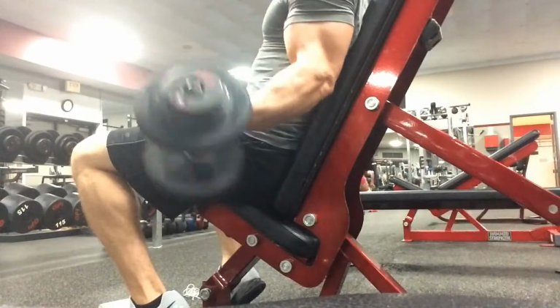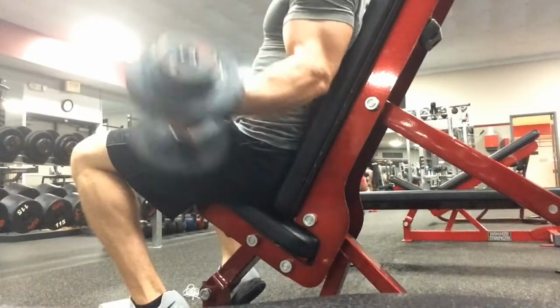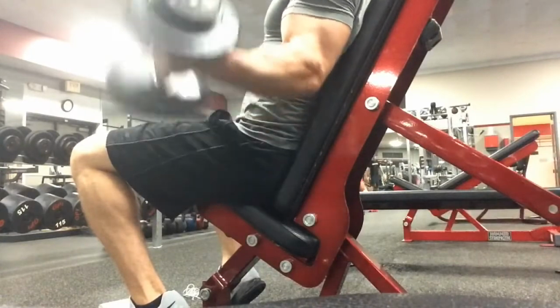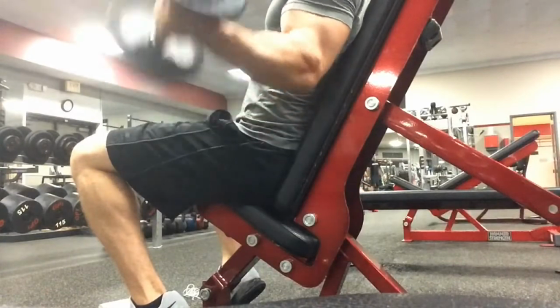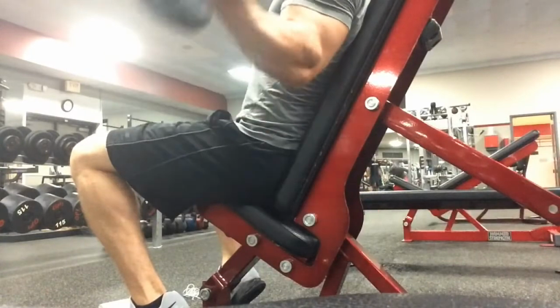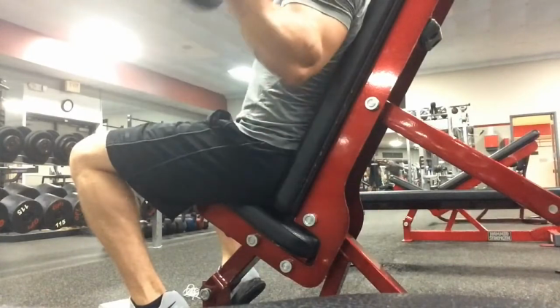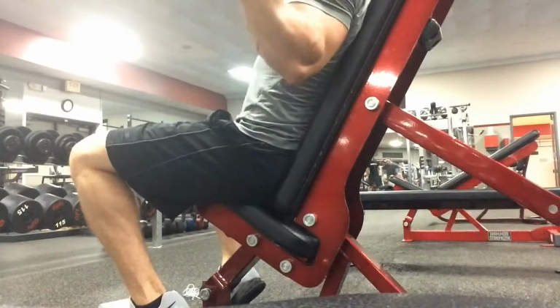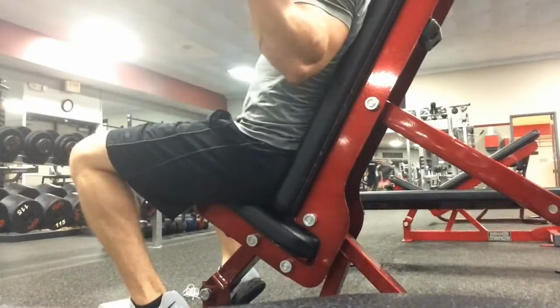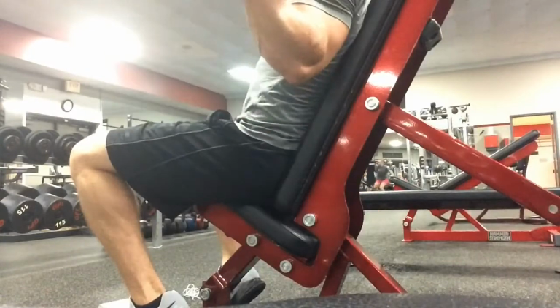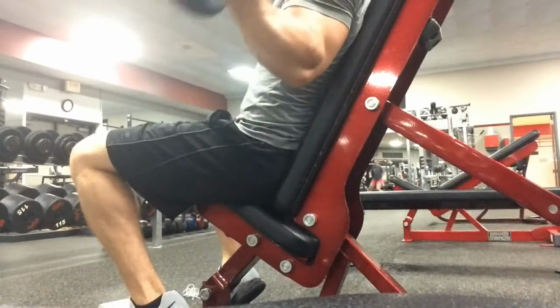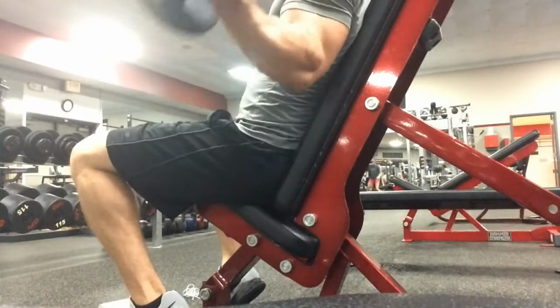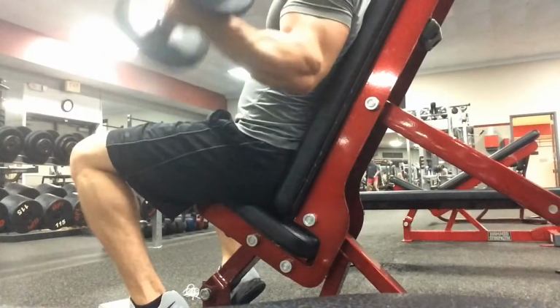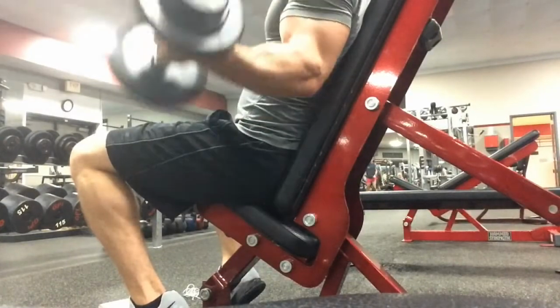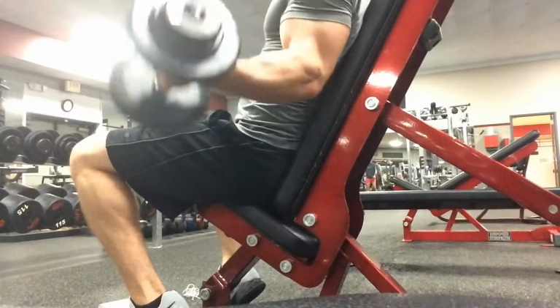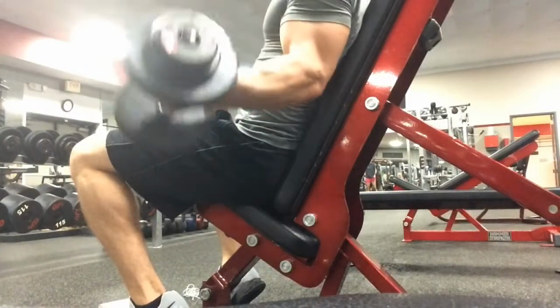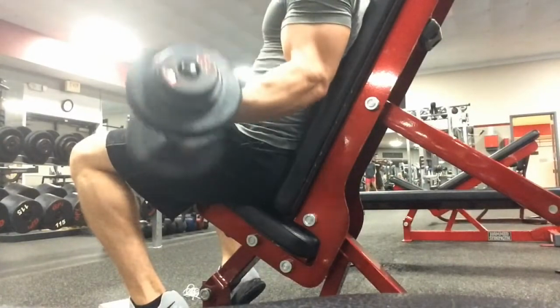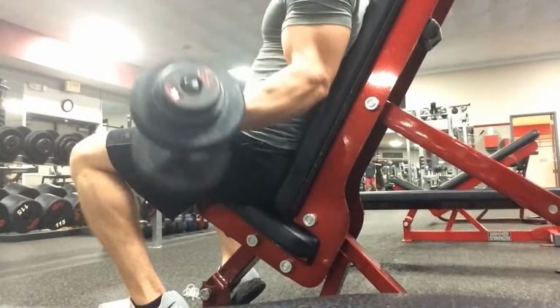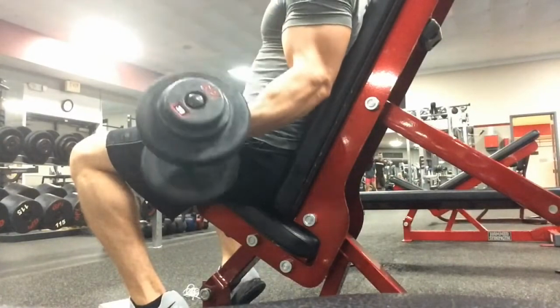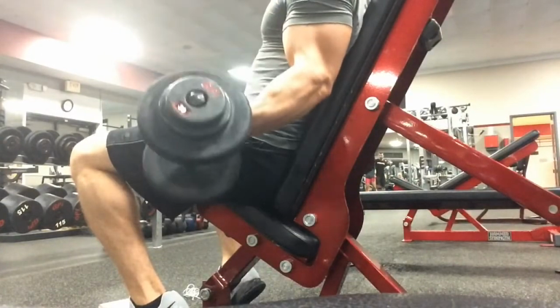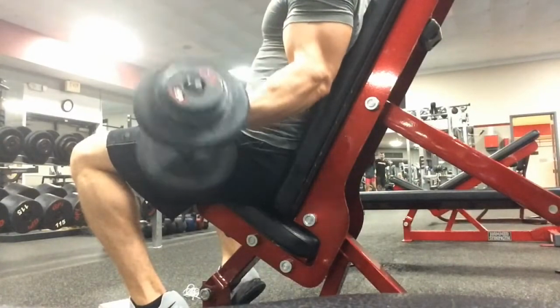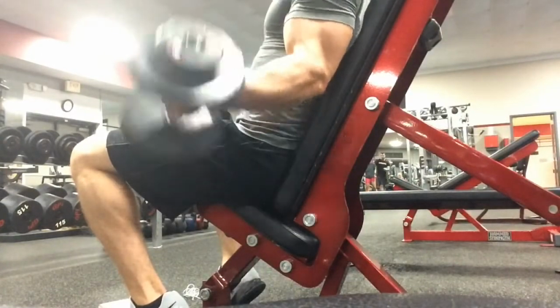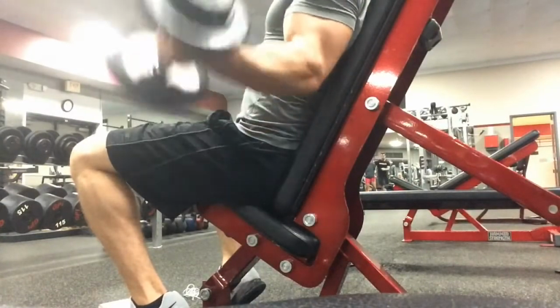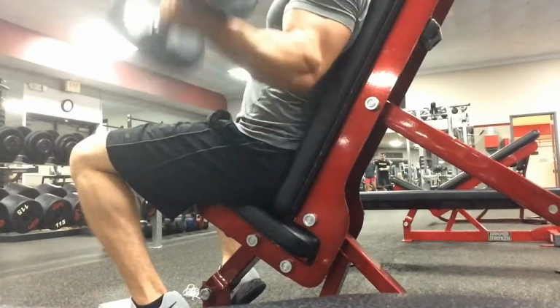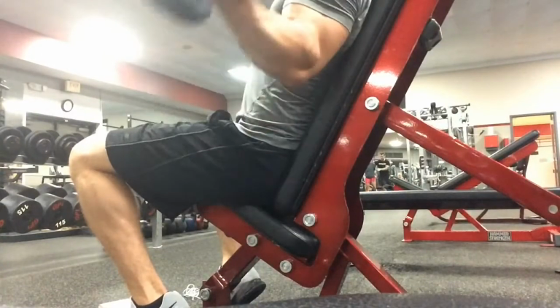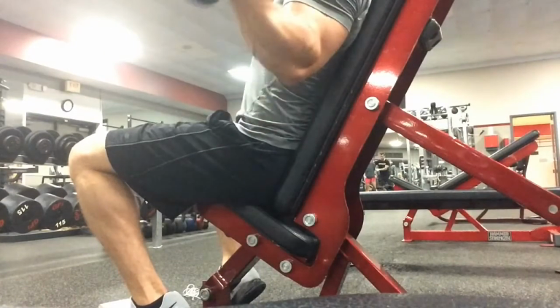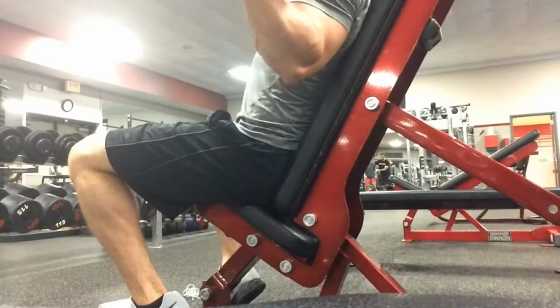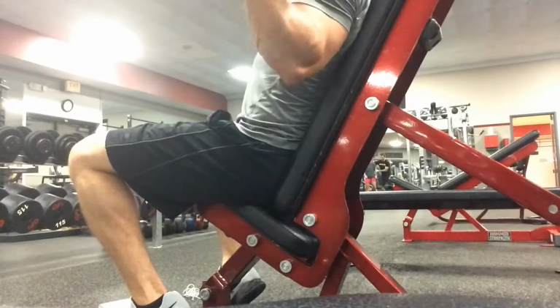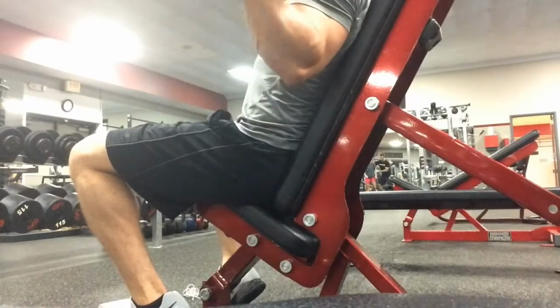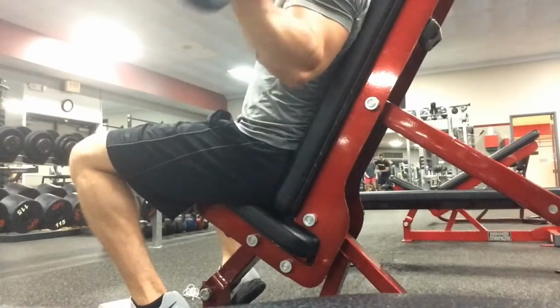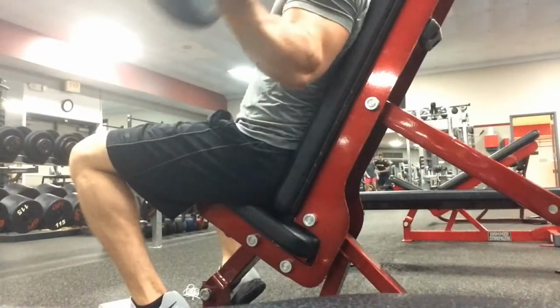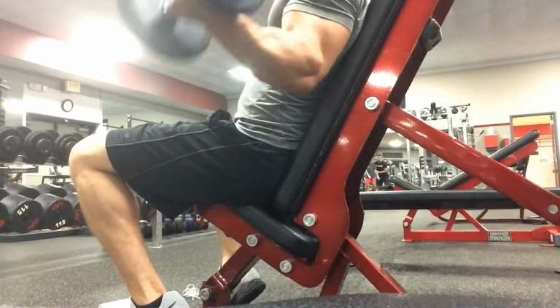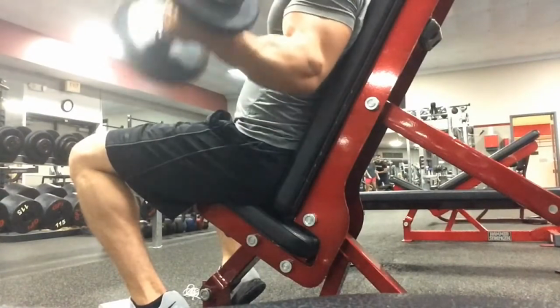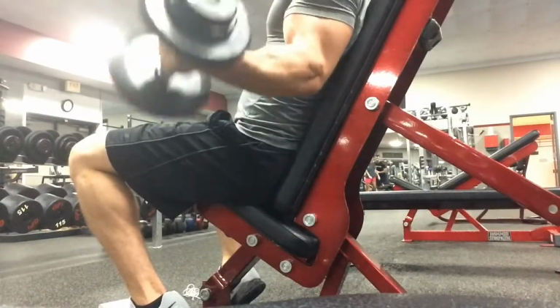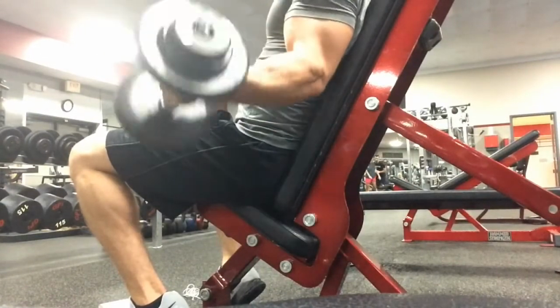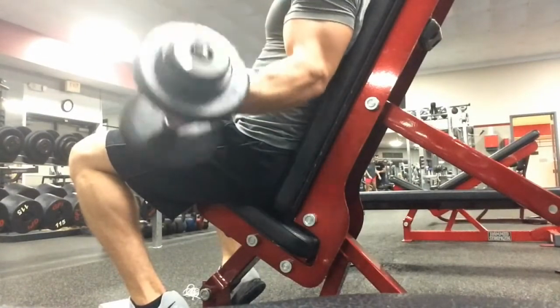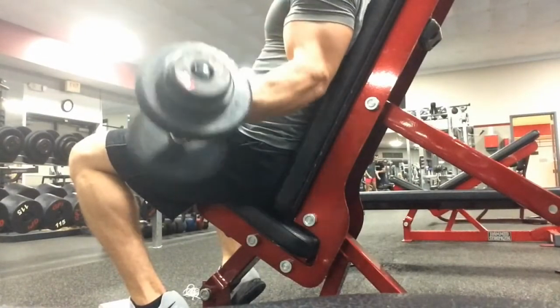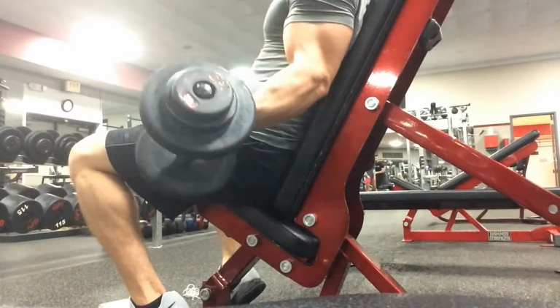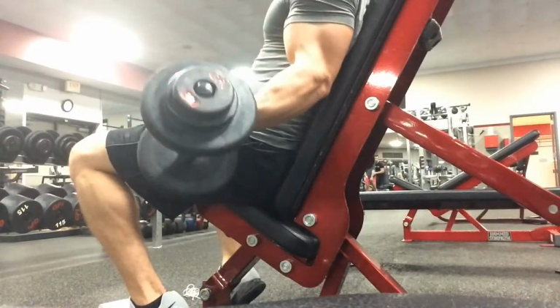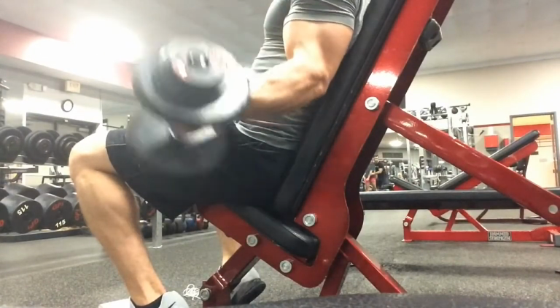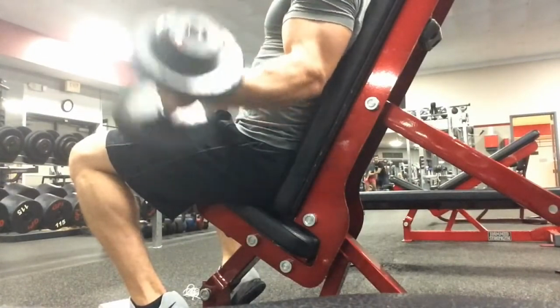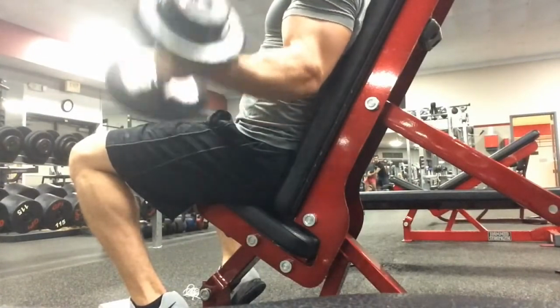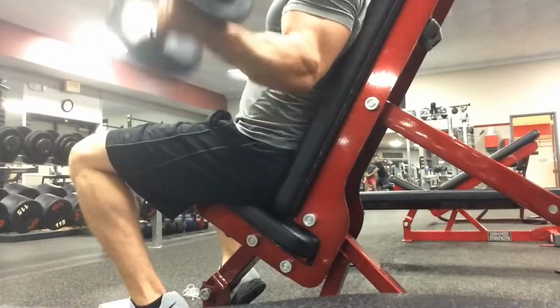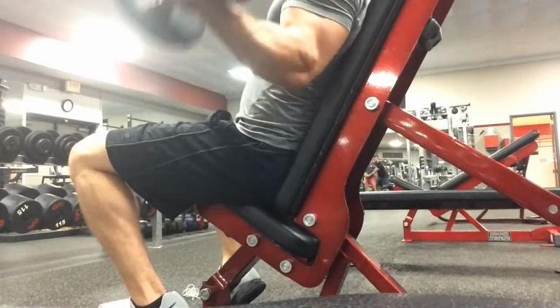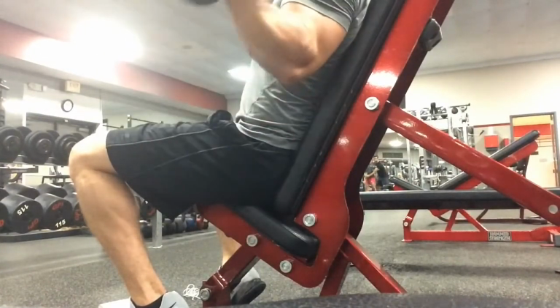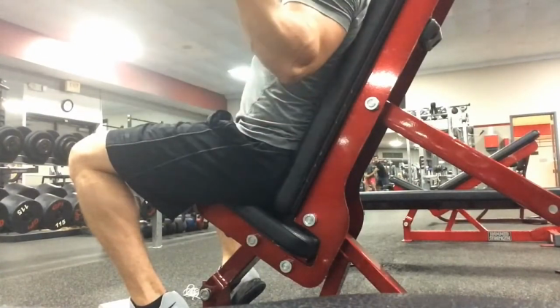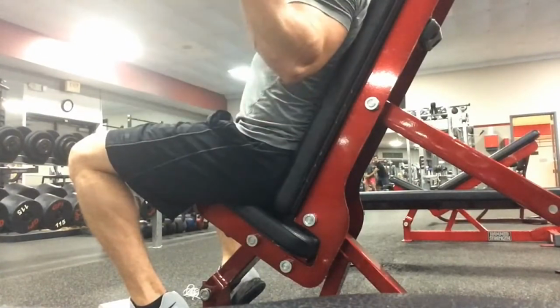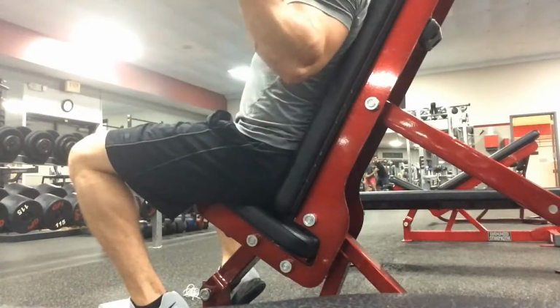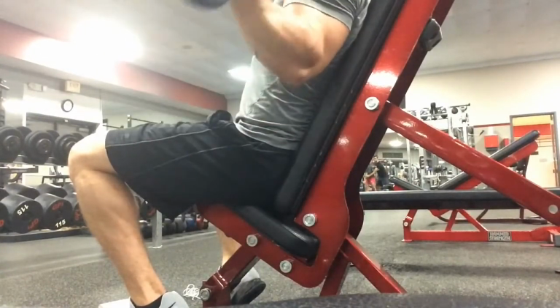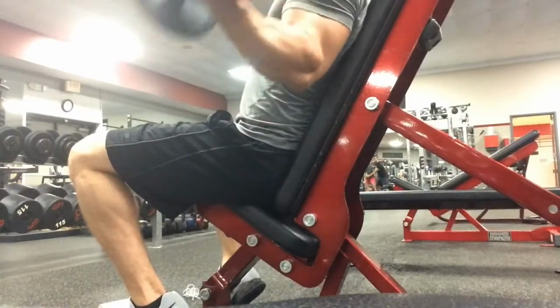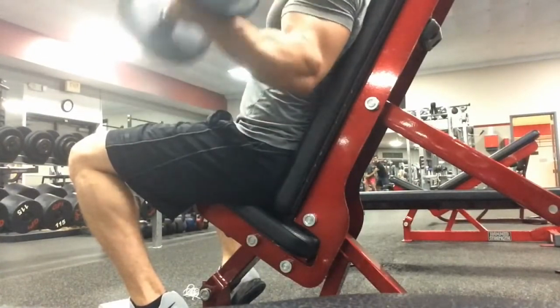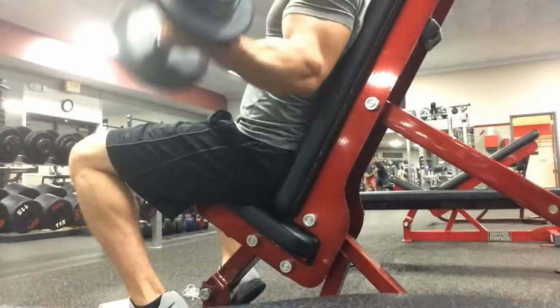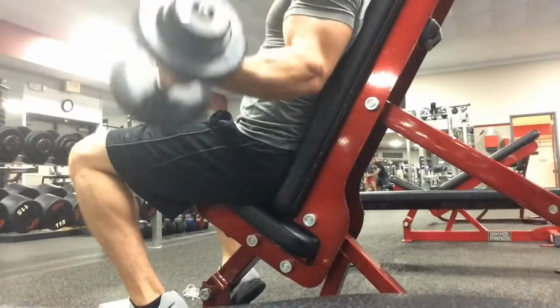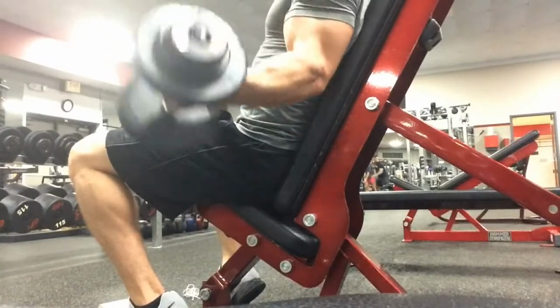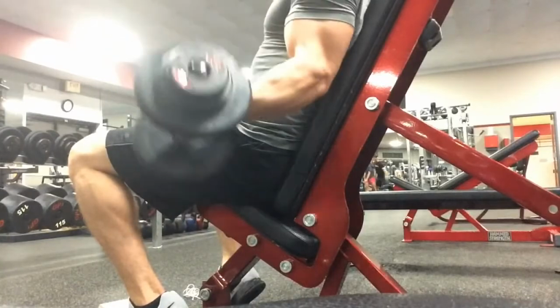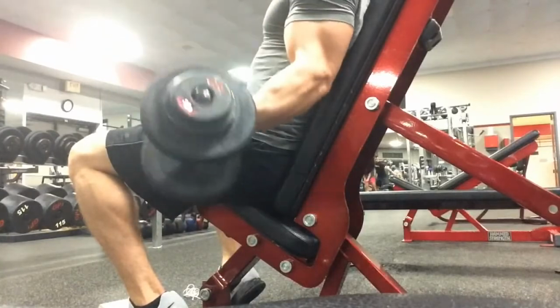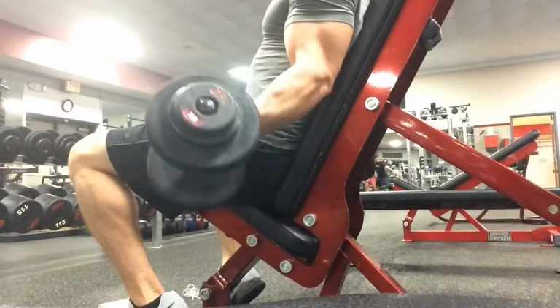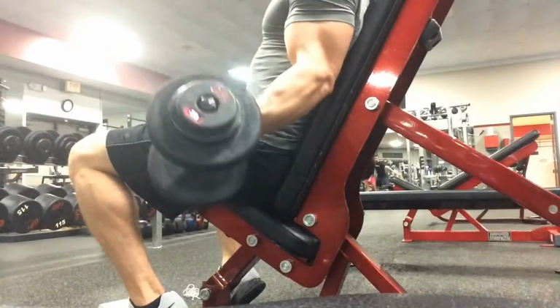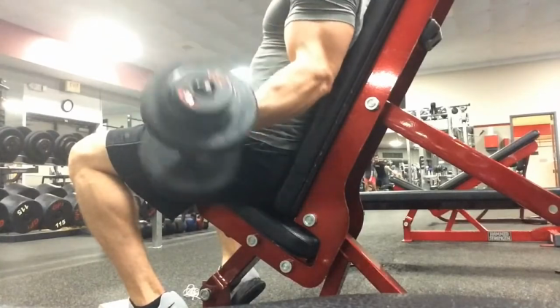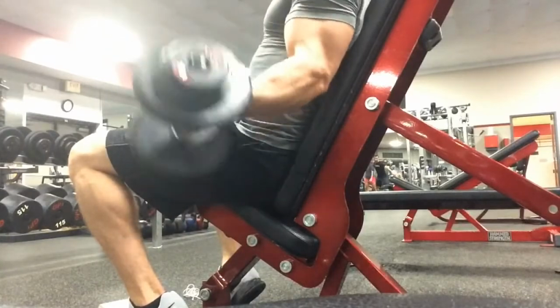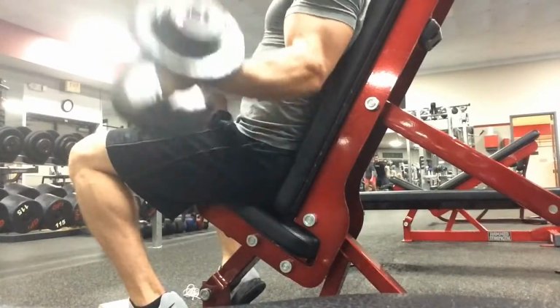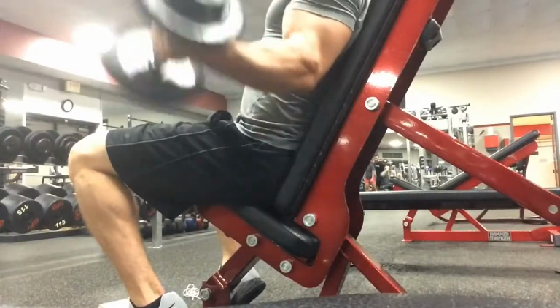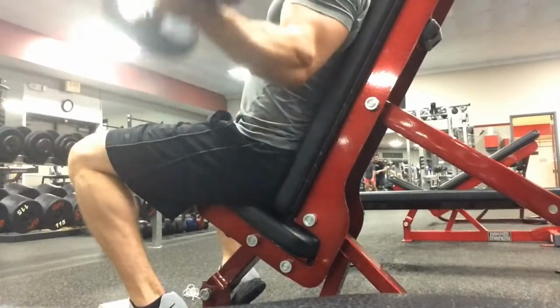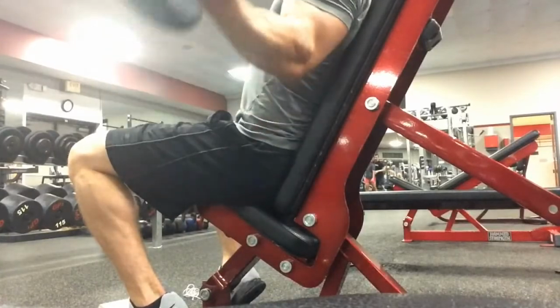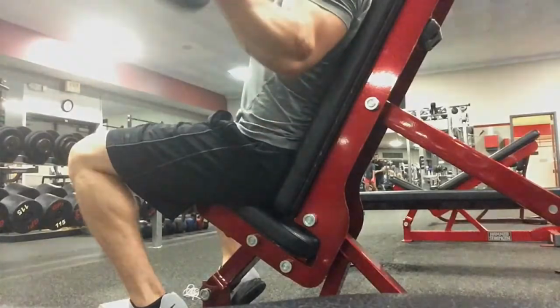Do this exercise in 3-4 sets of 8-15 reps. This burns like crazy. Good luck.